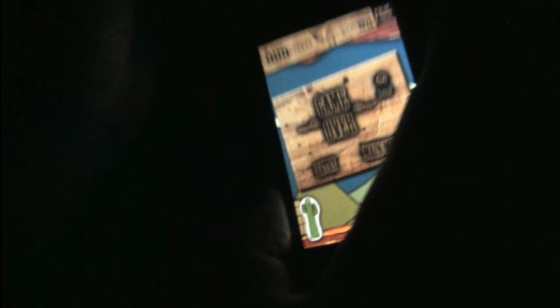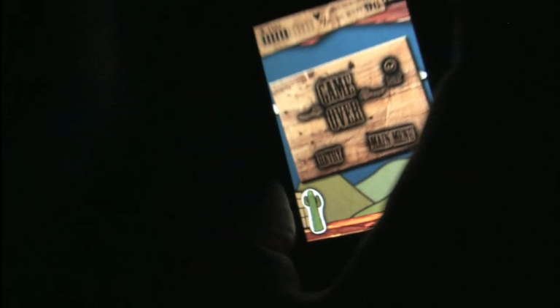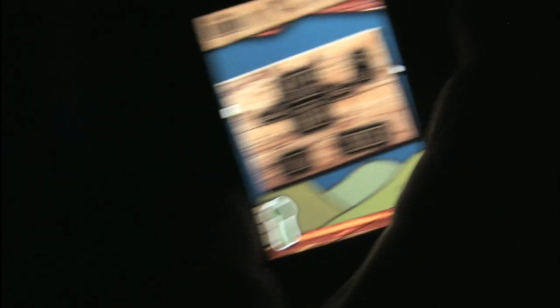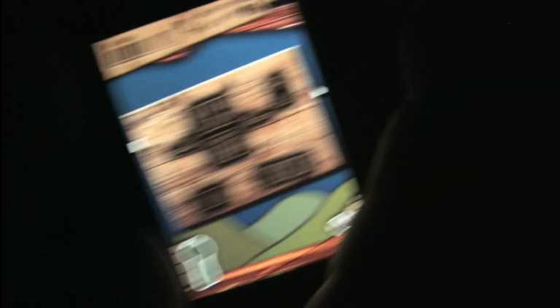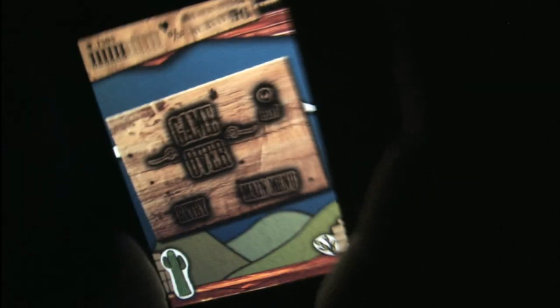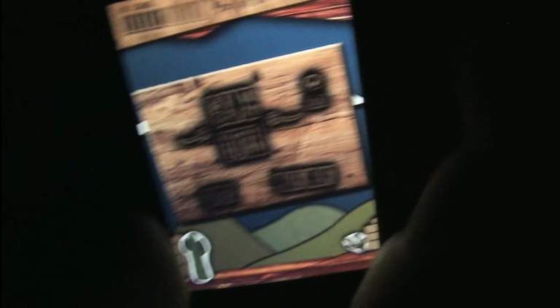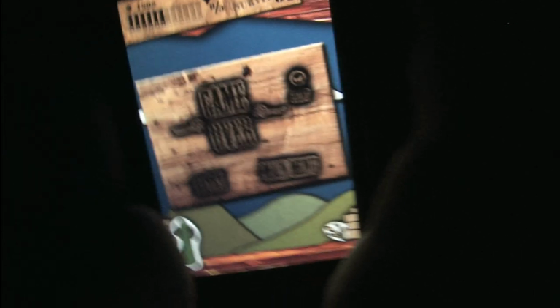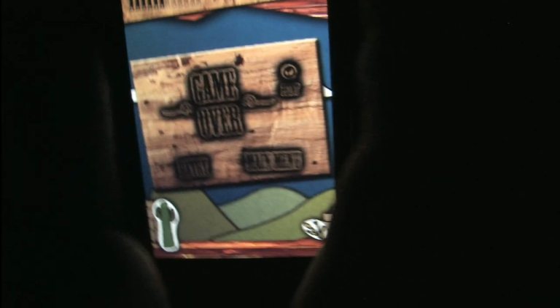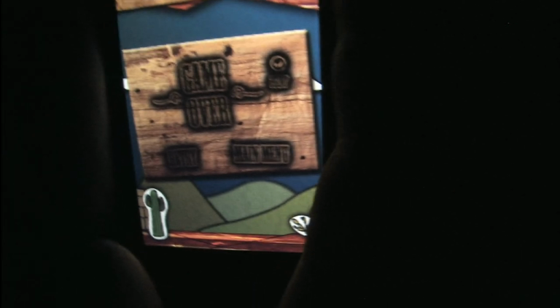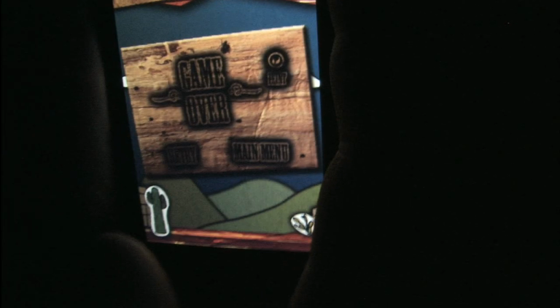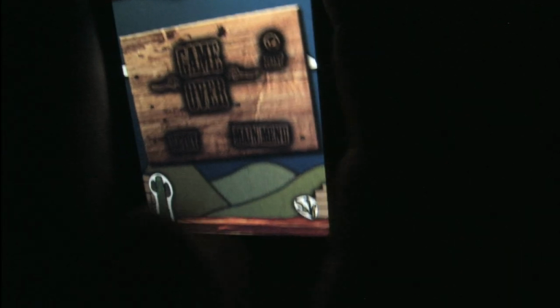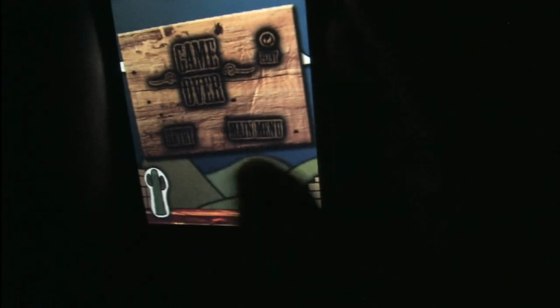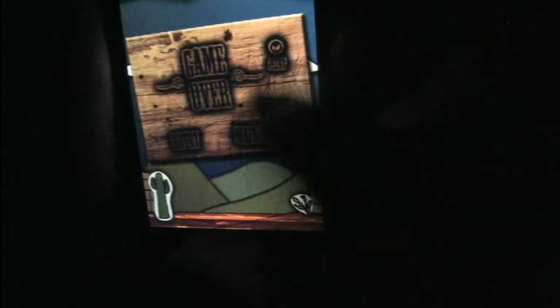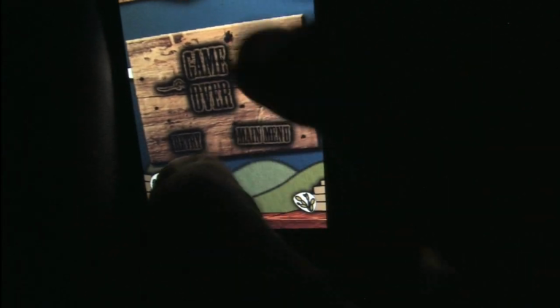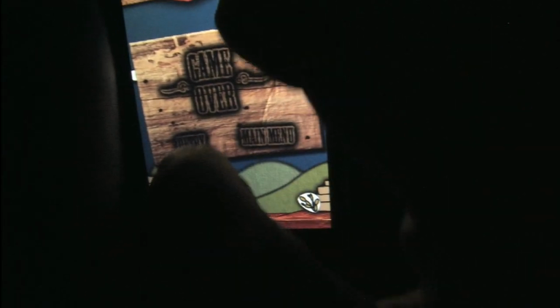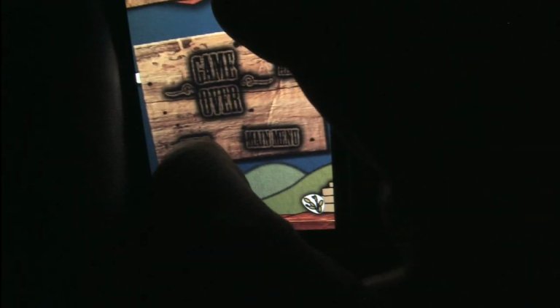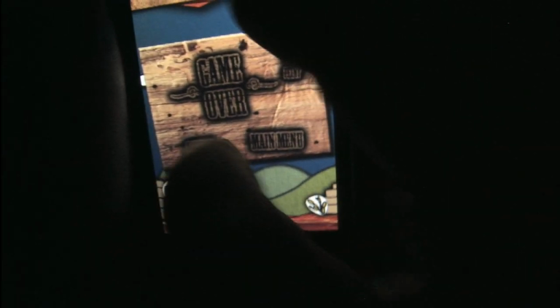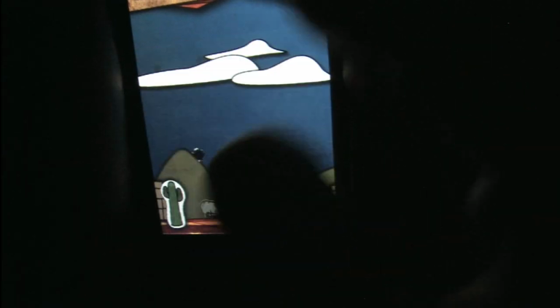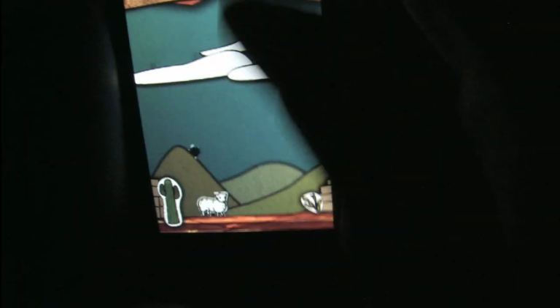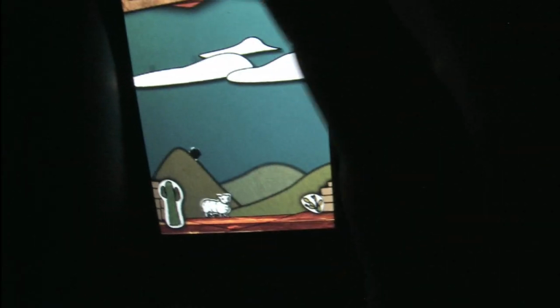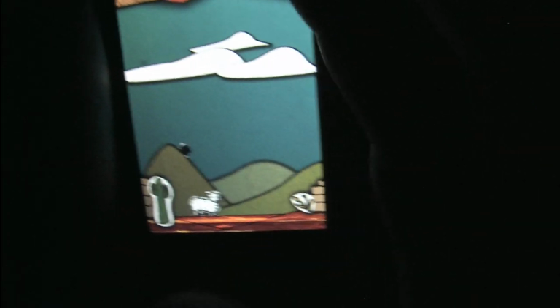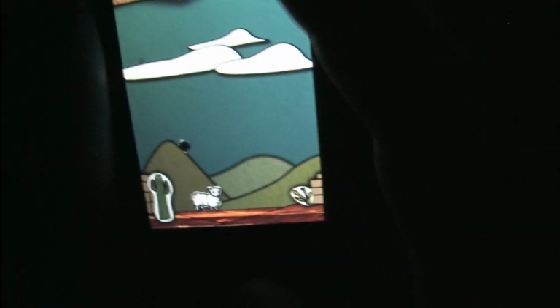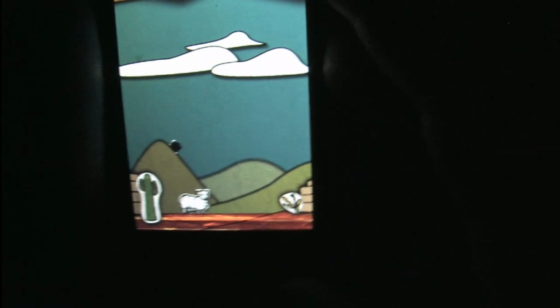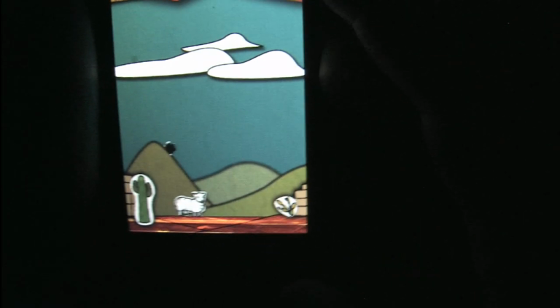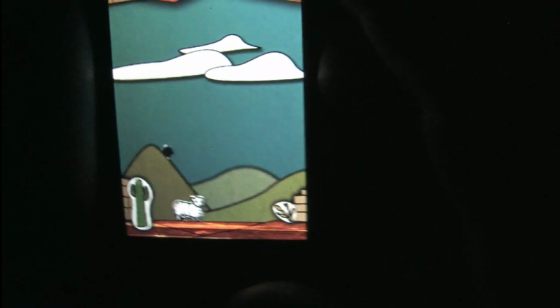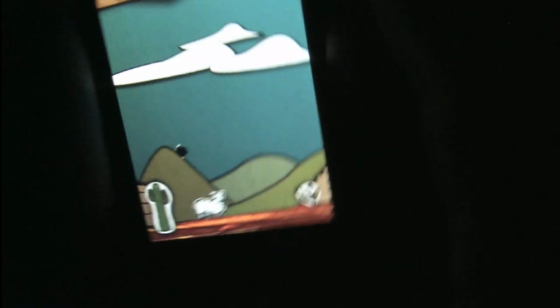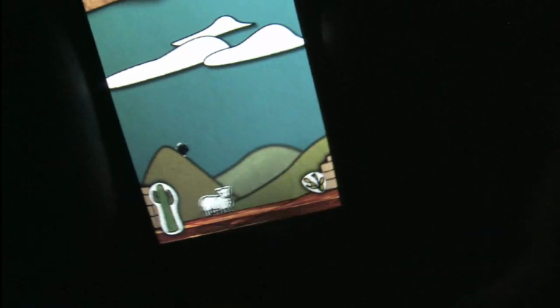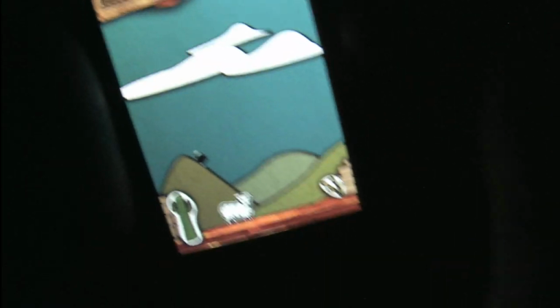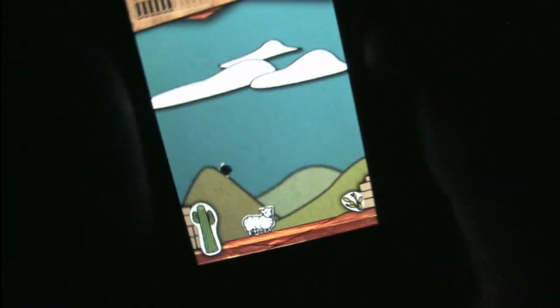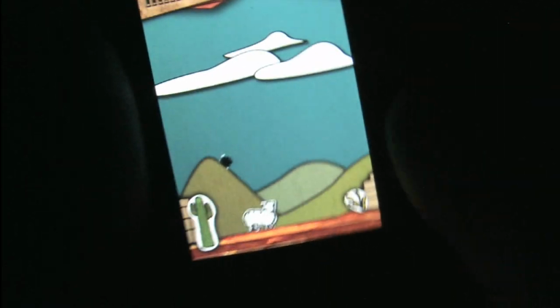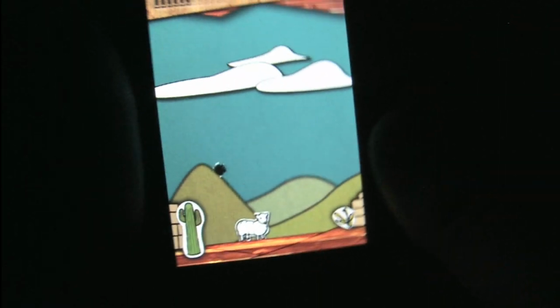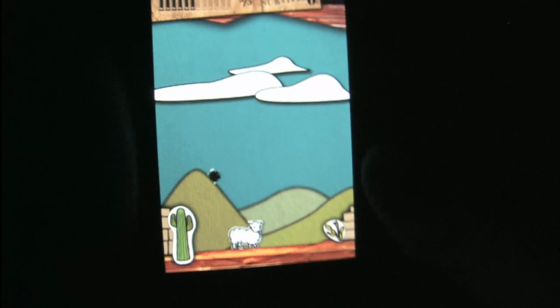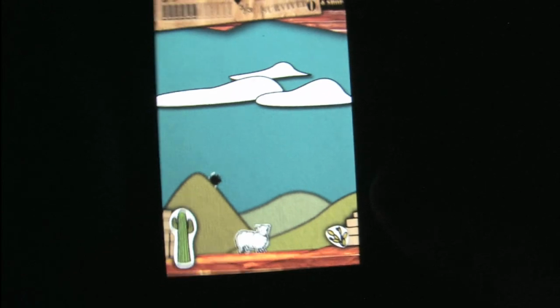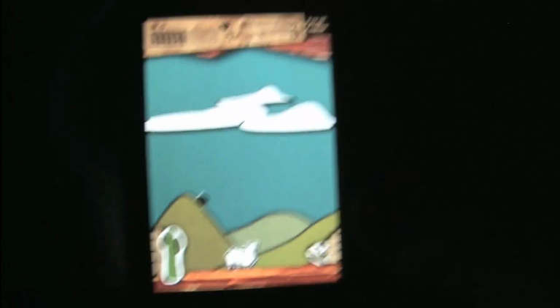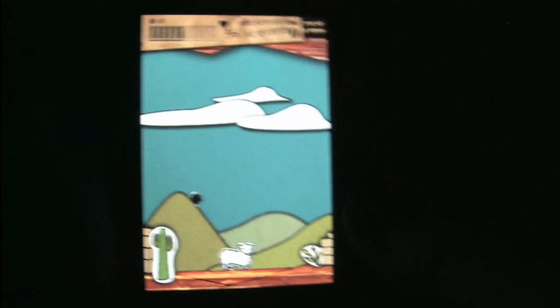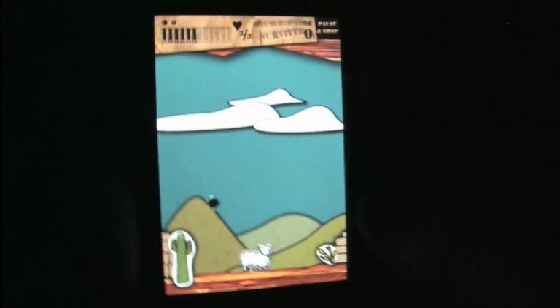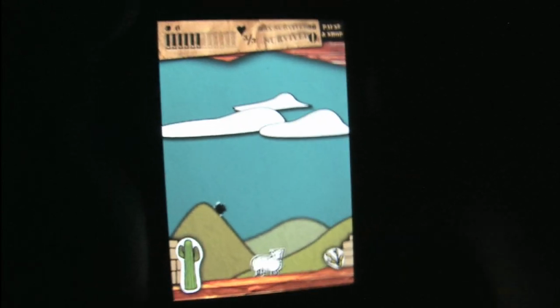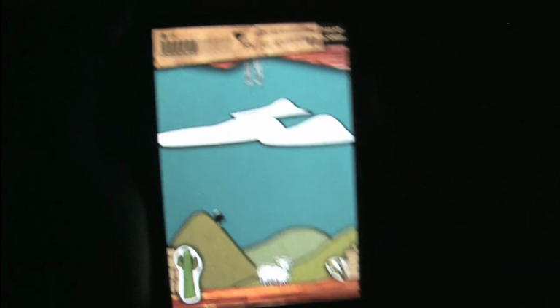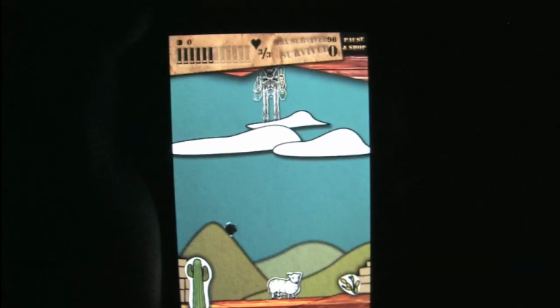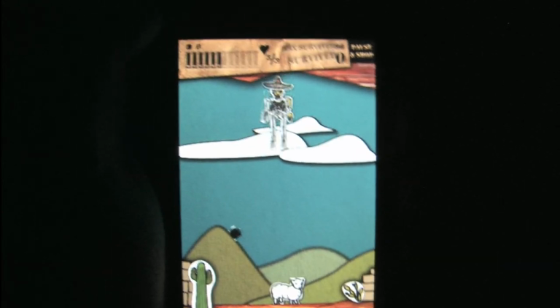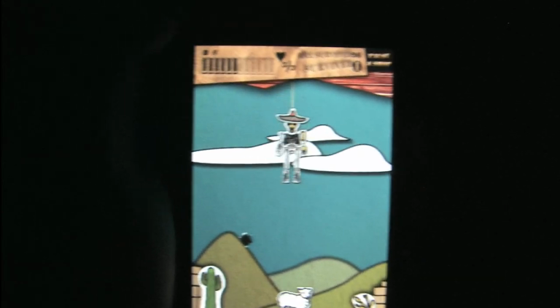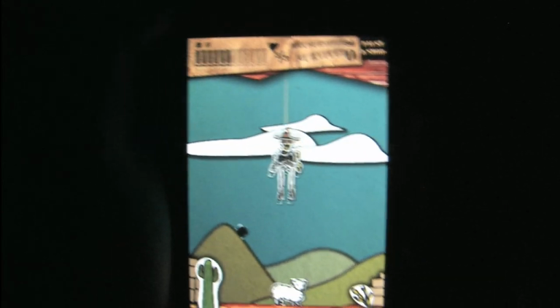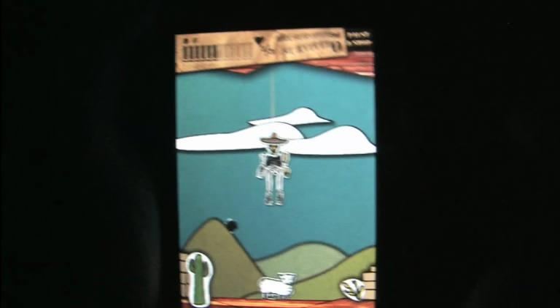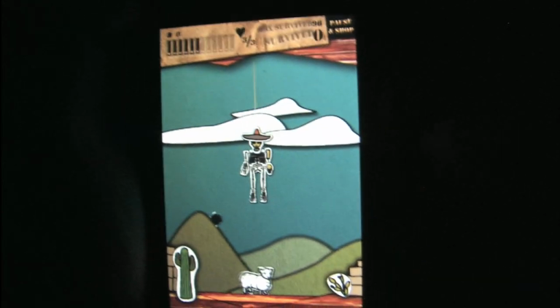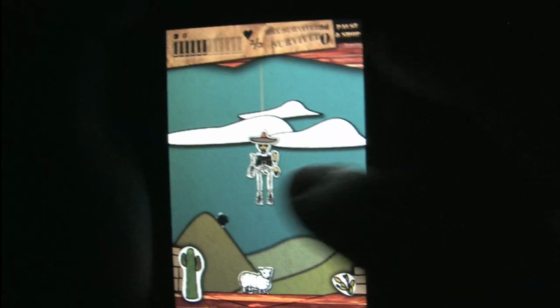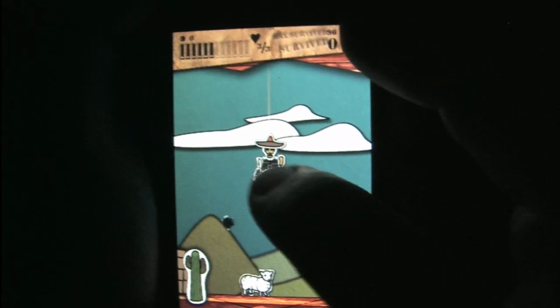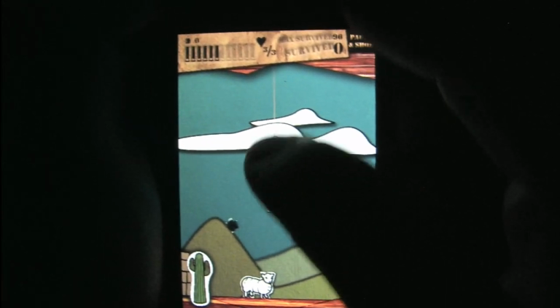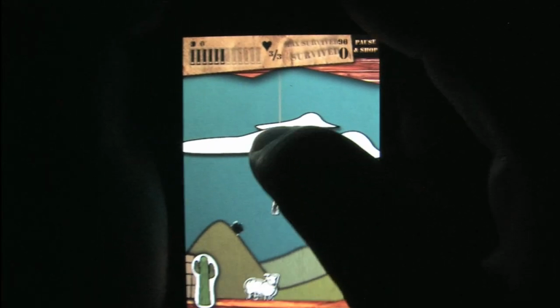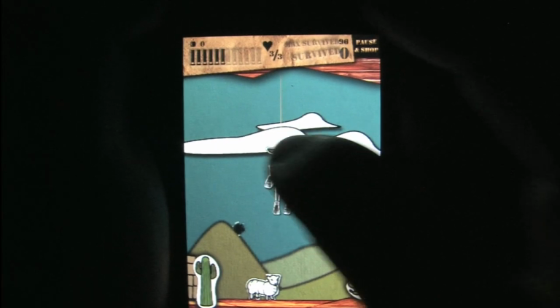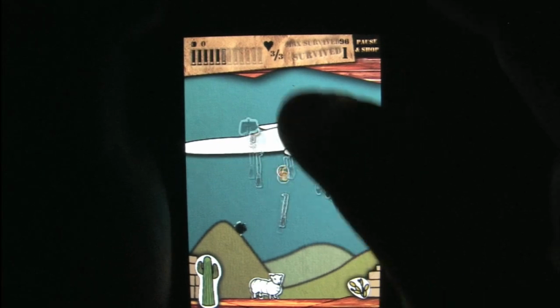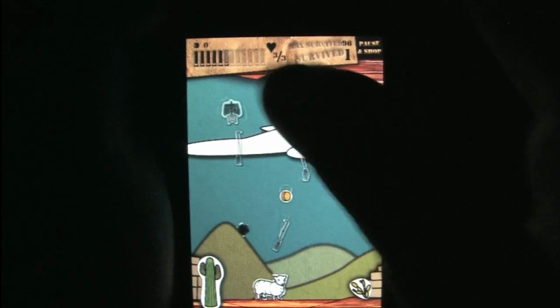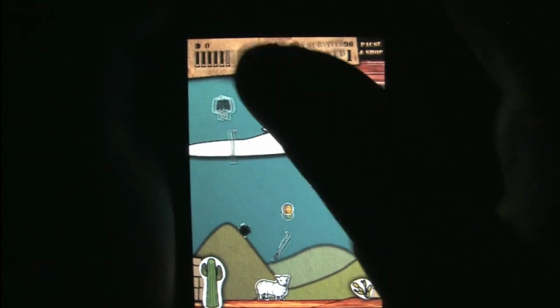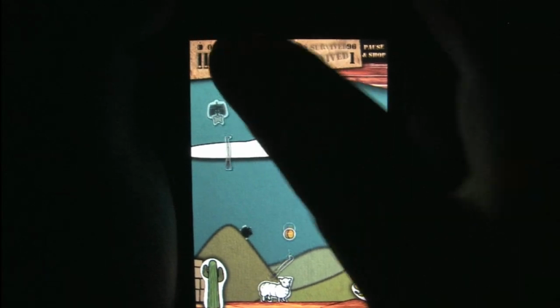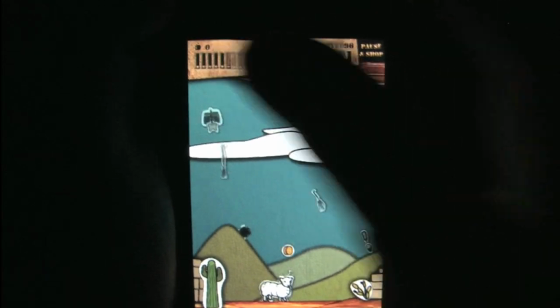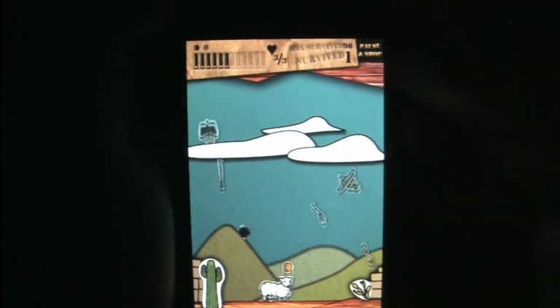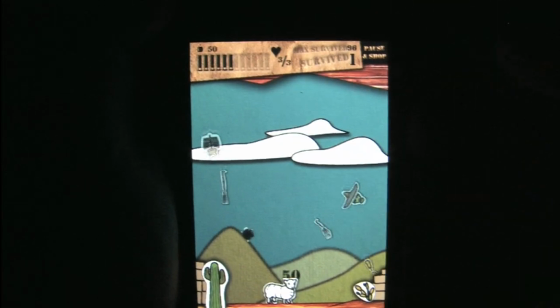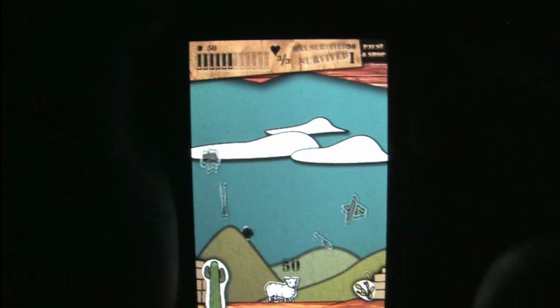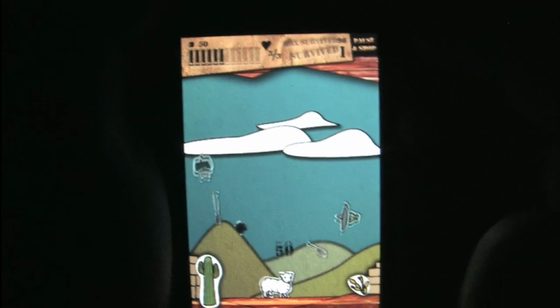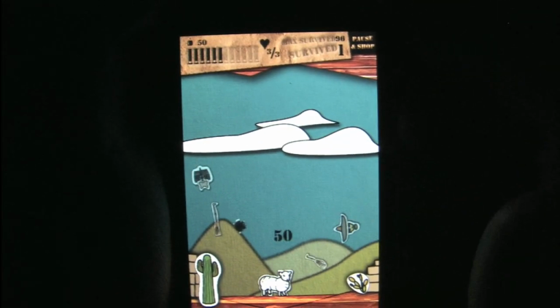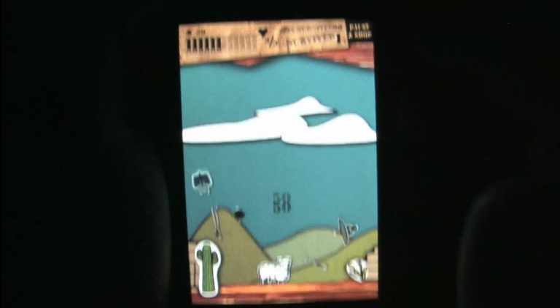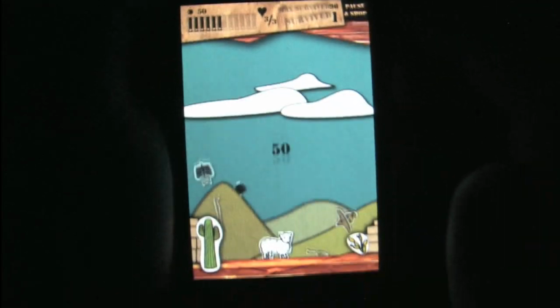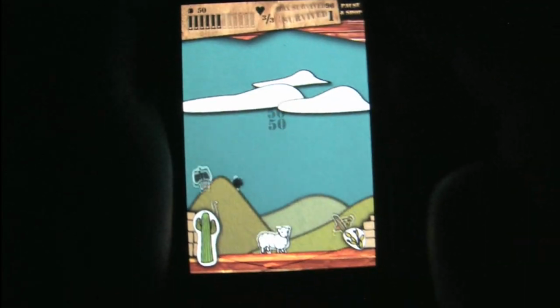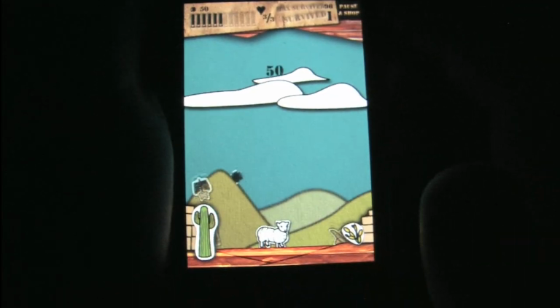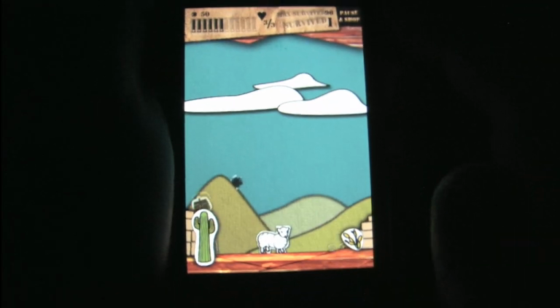Zombies vs. Sheep — what an absurd concept. Except in real life, zombies would never have the balls to take on sheep.